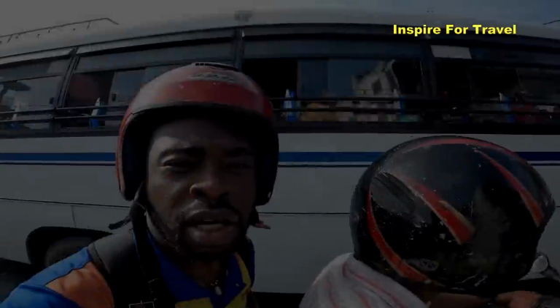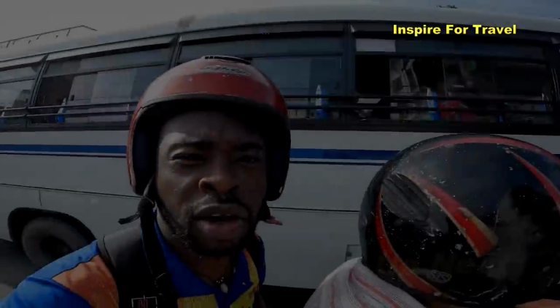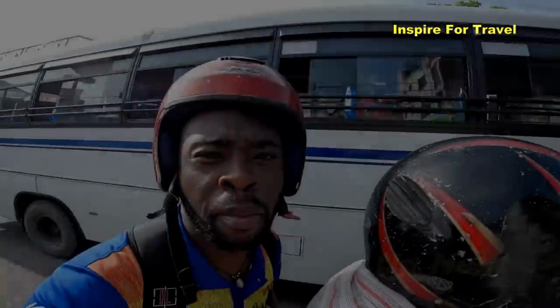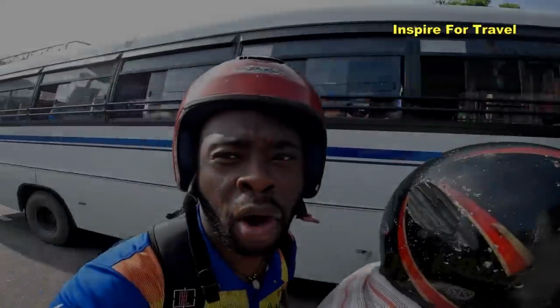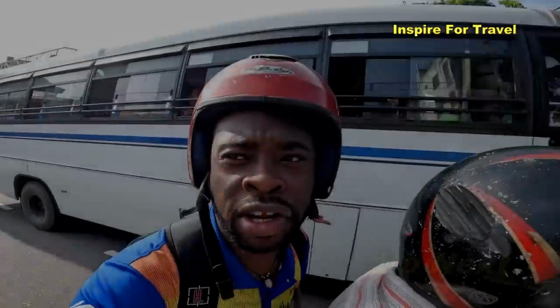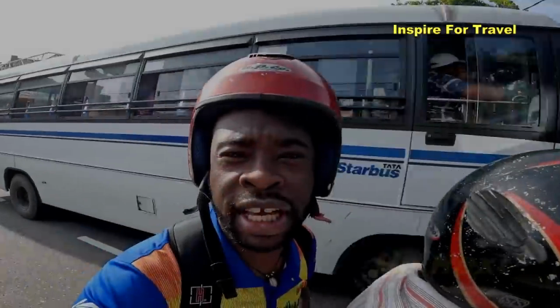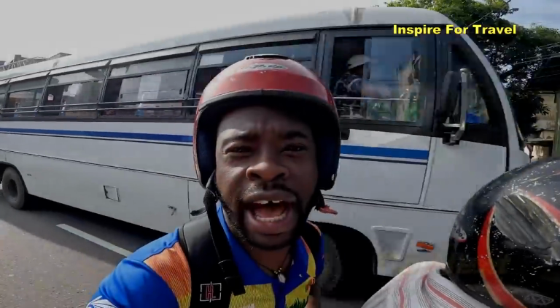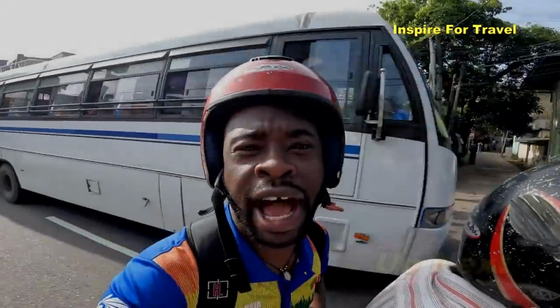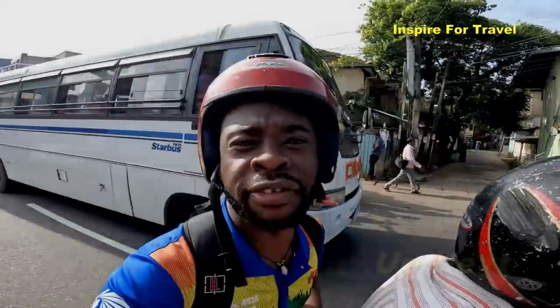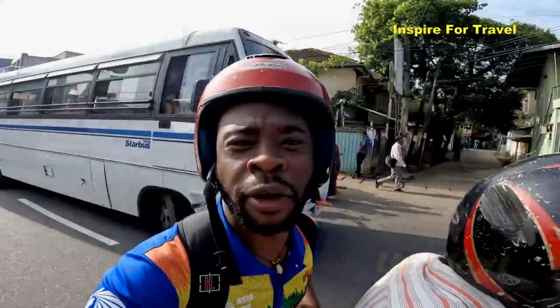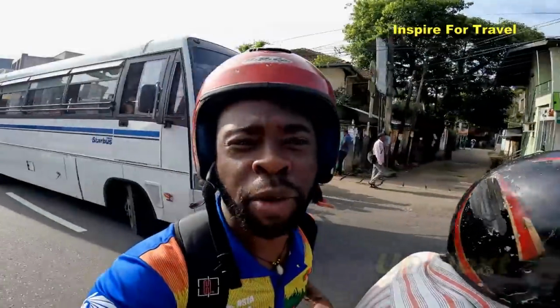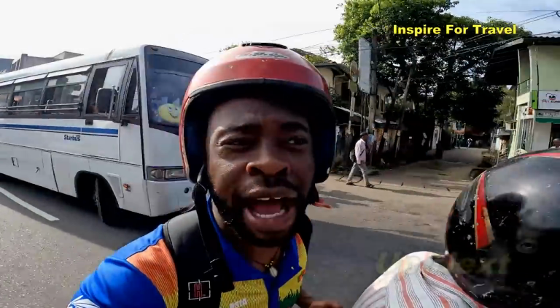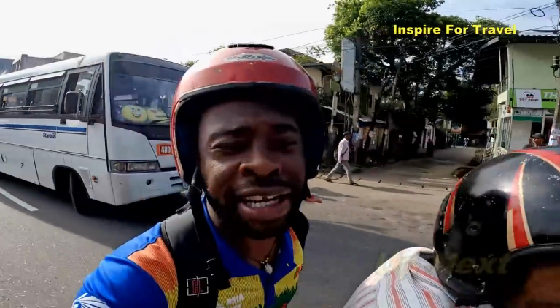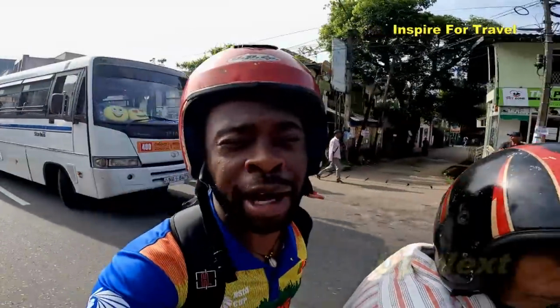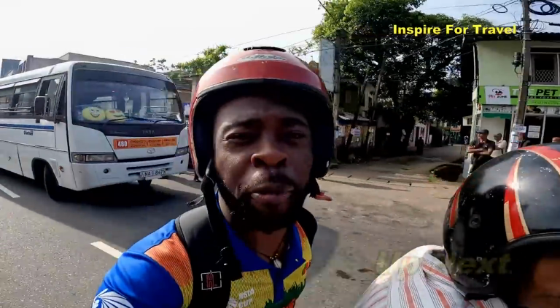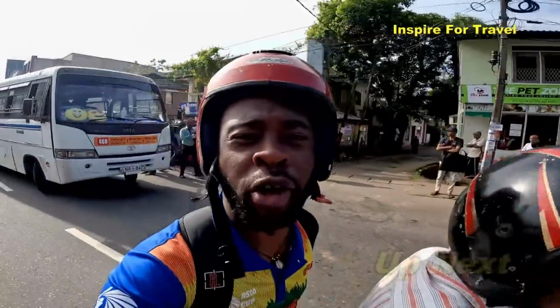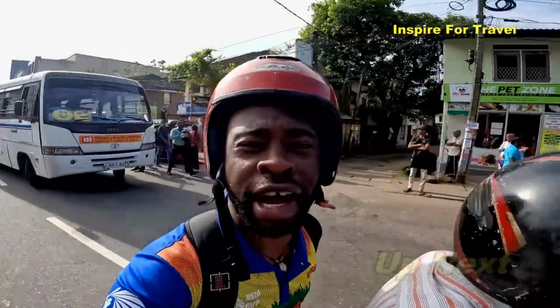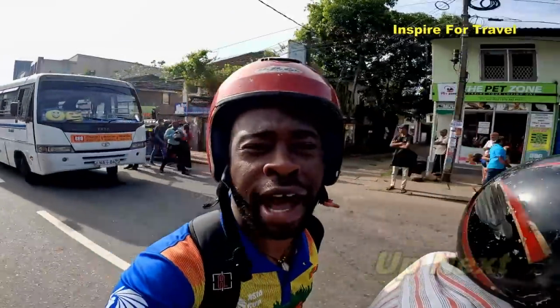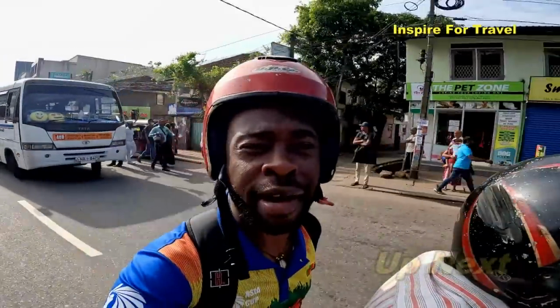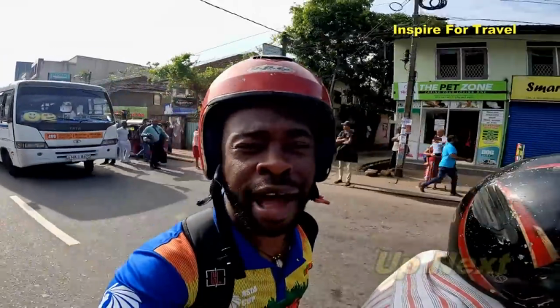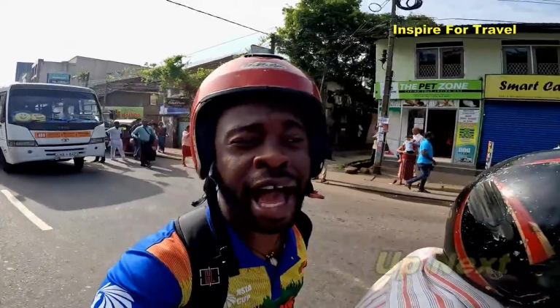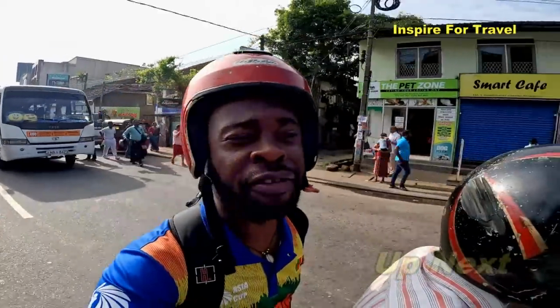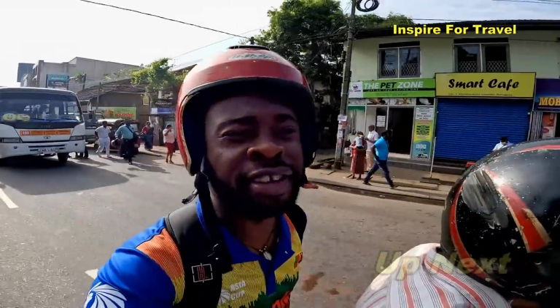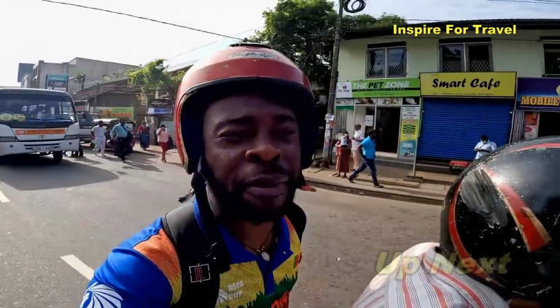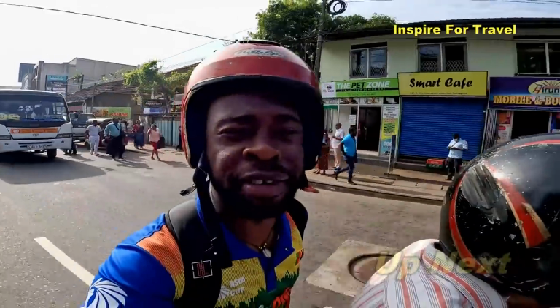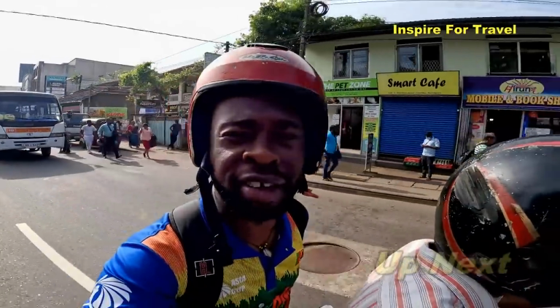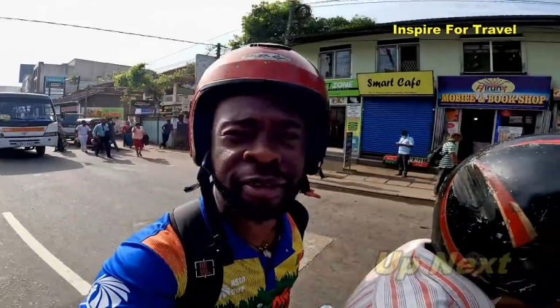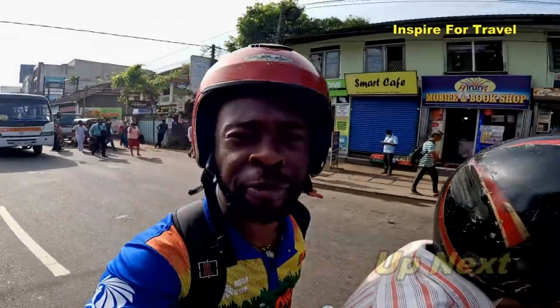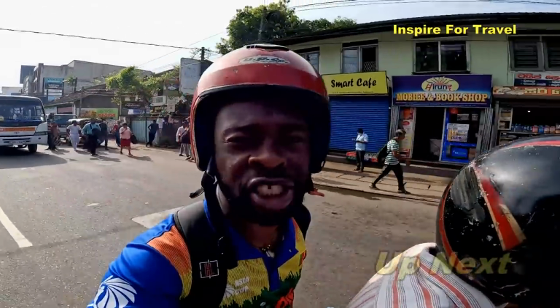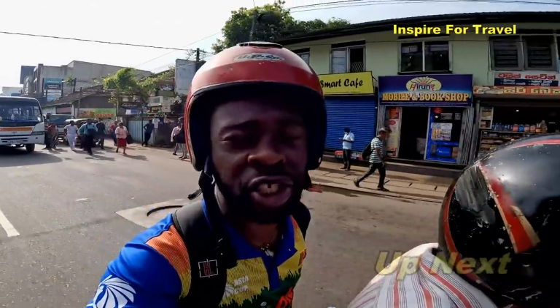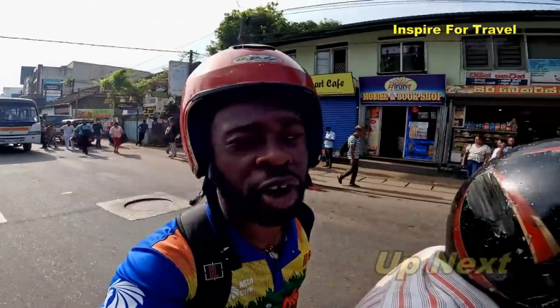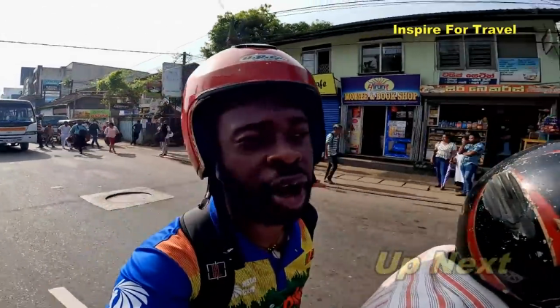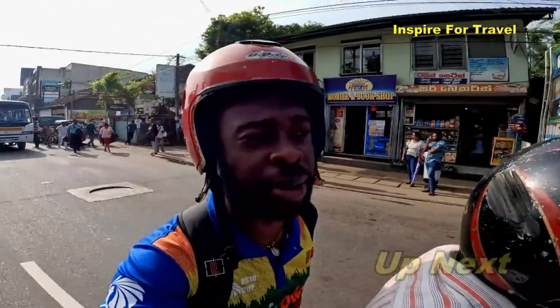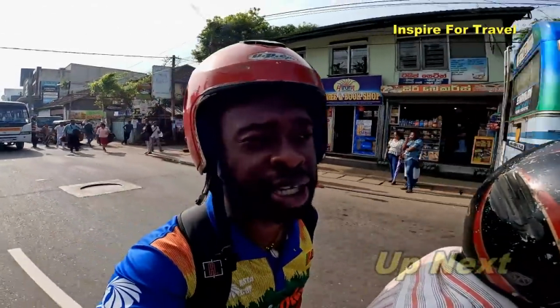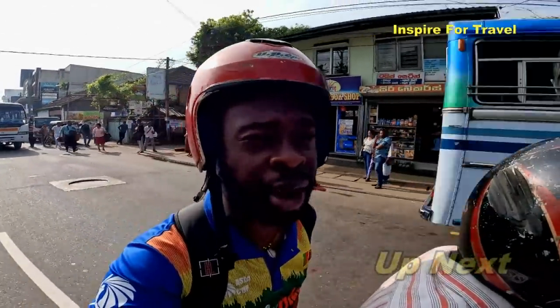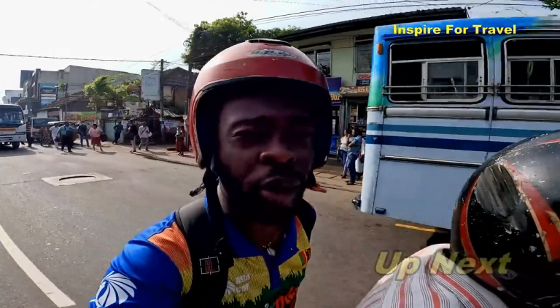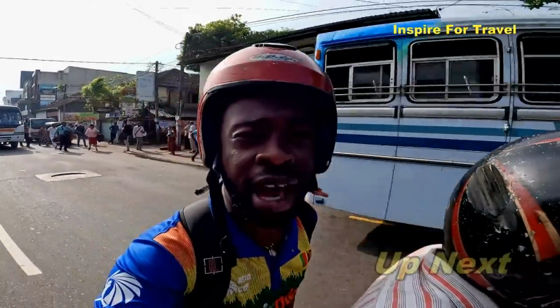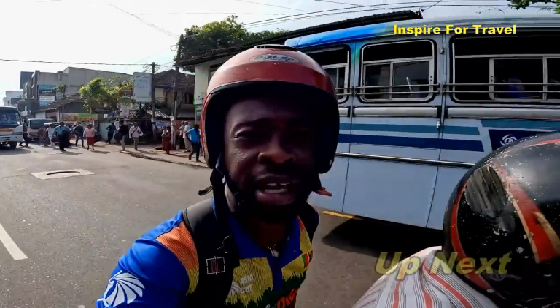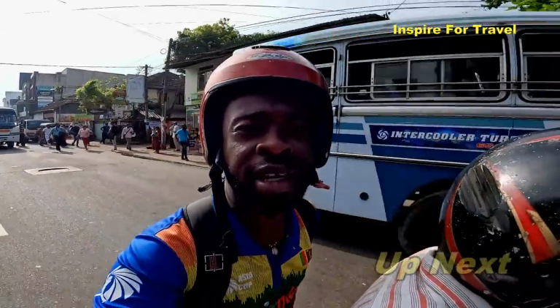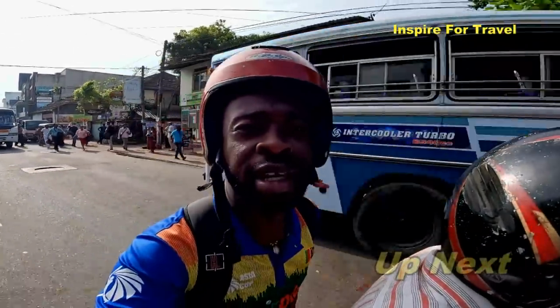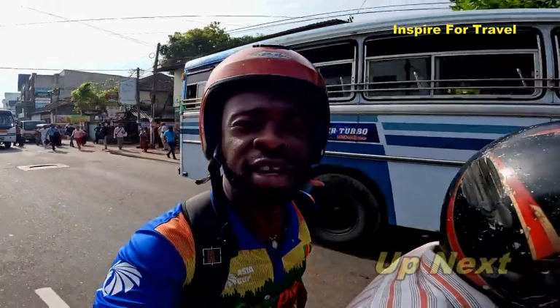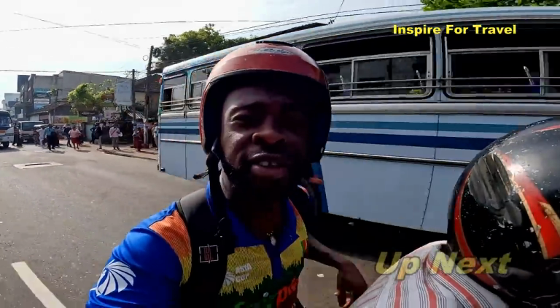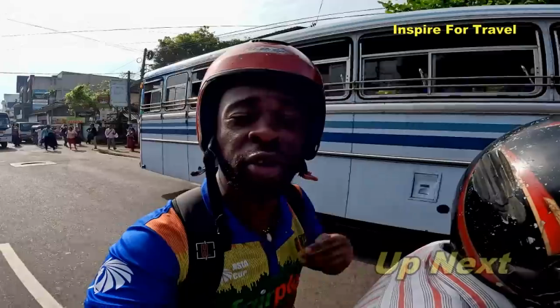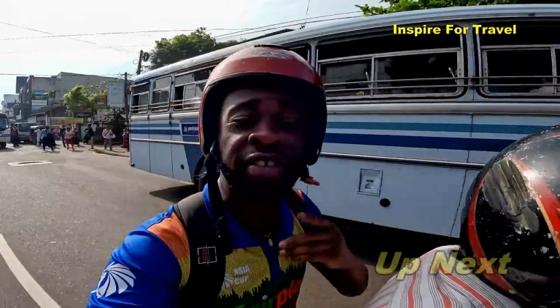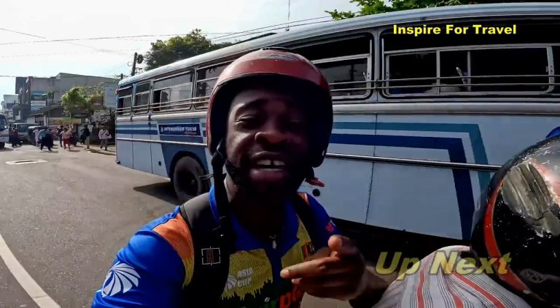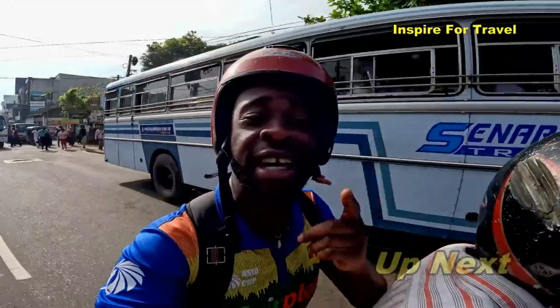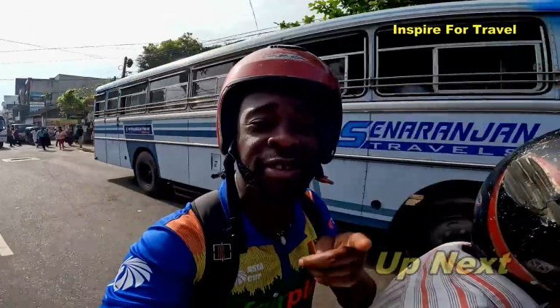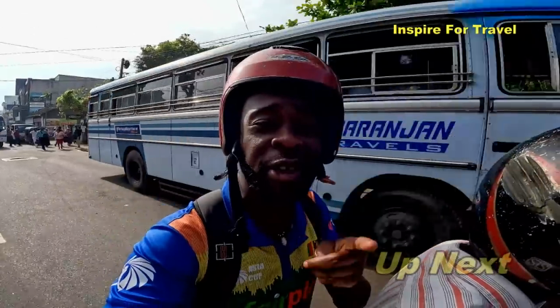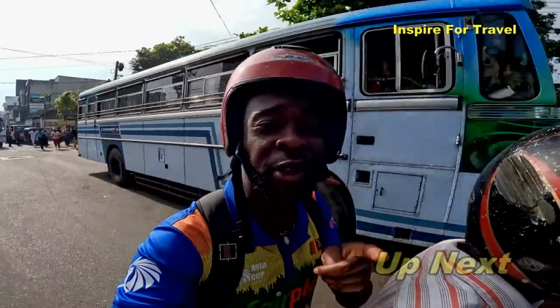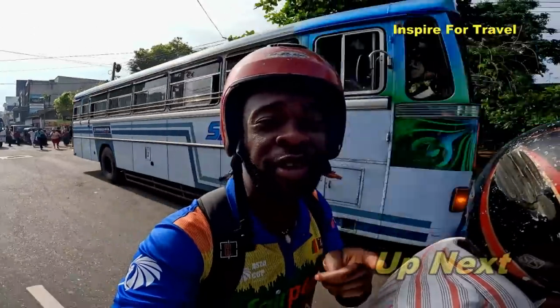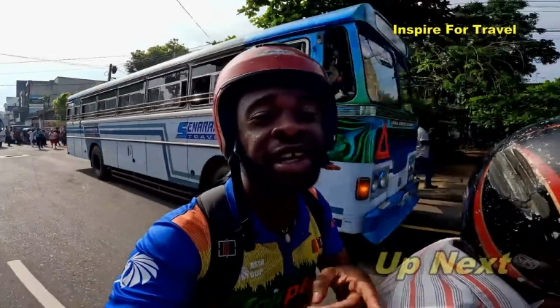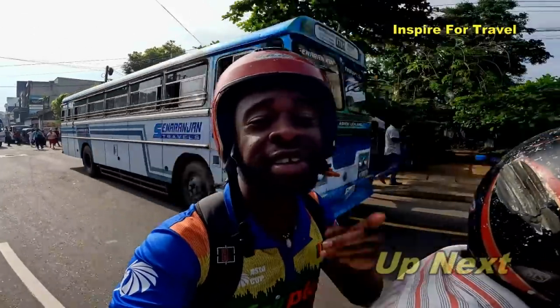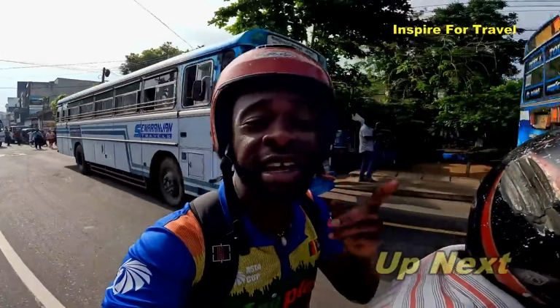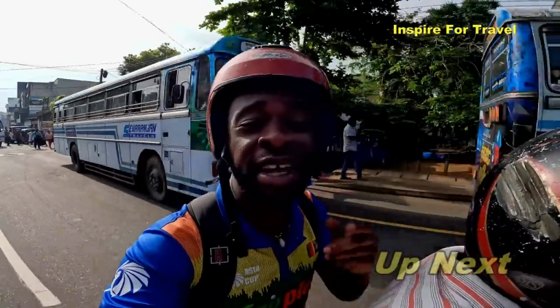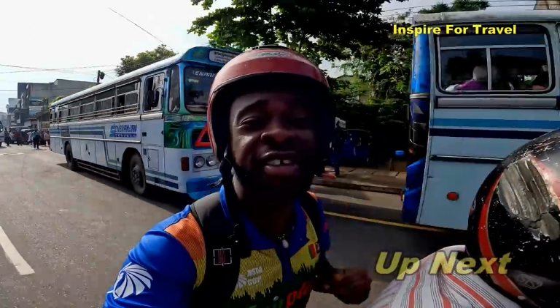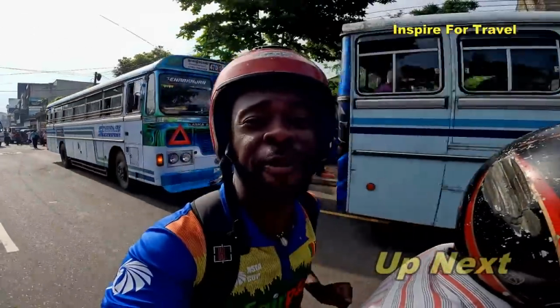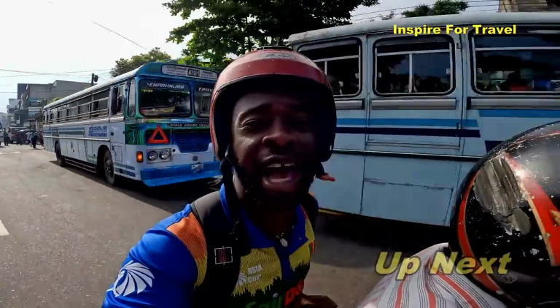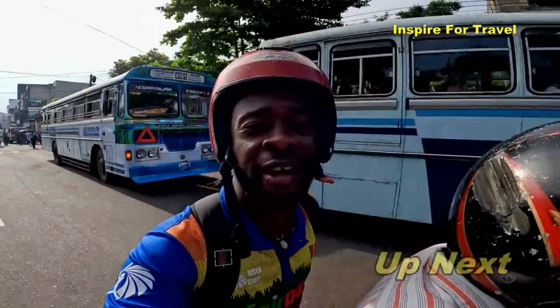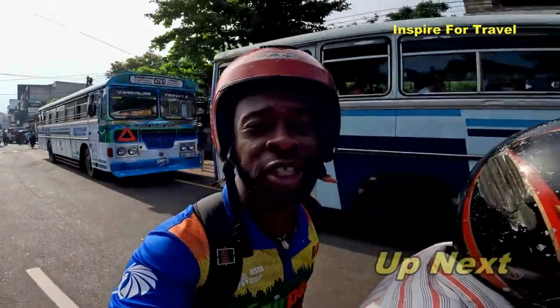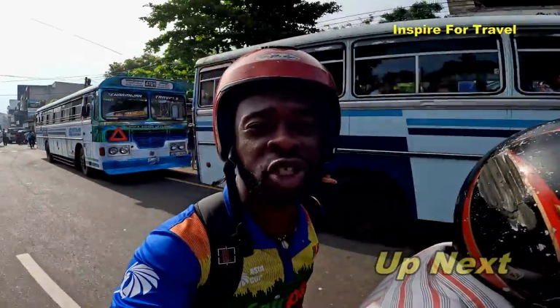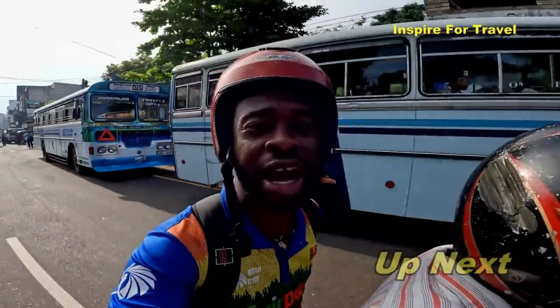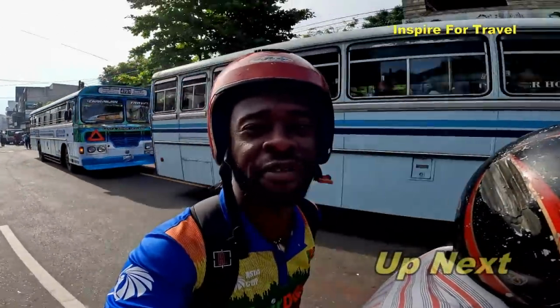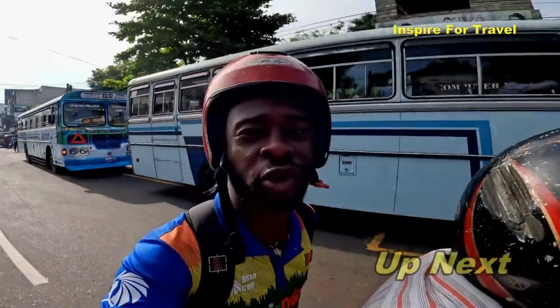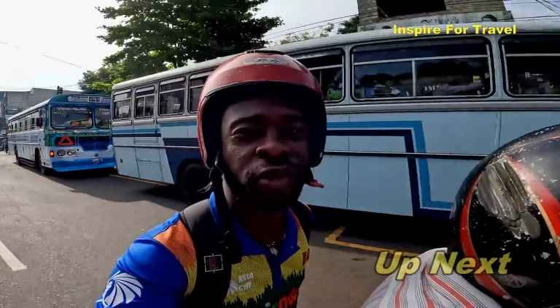Good morning guys from Ratnapura. I have something special coming your way, so stay tuned to Inspire for Travel.